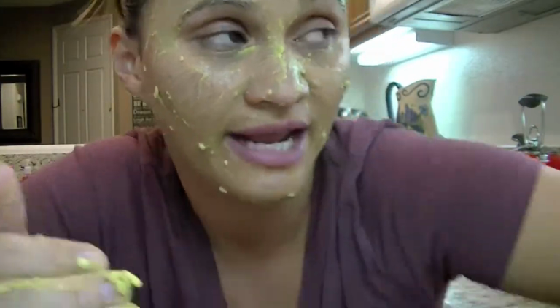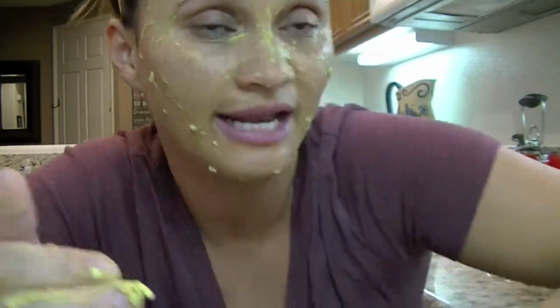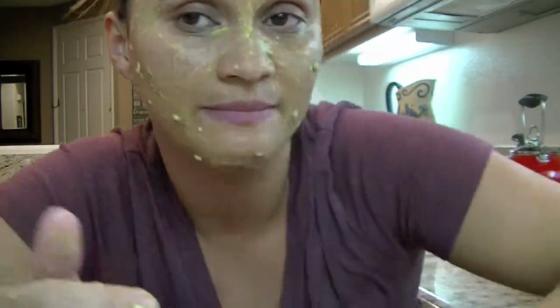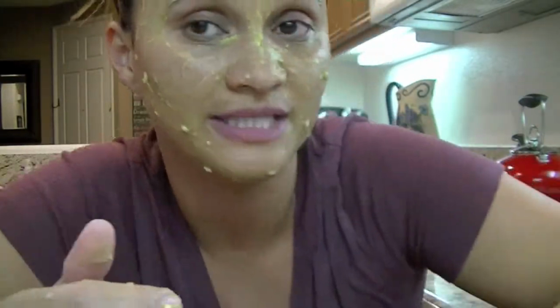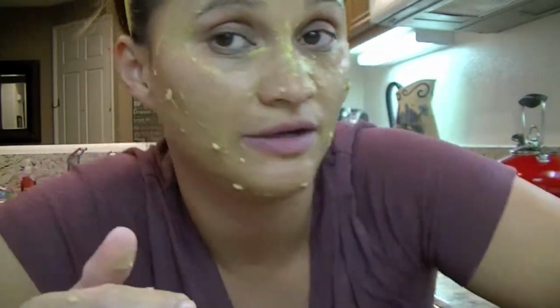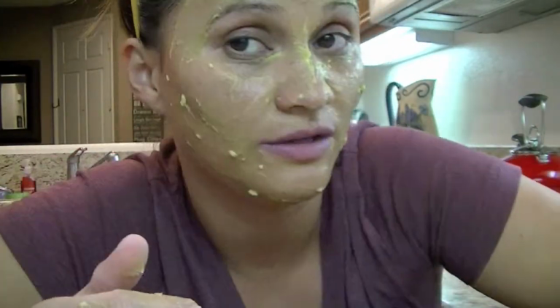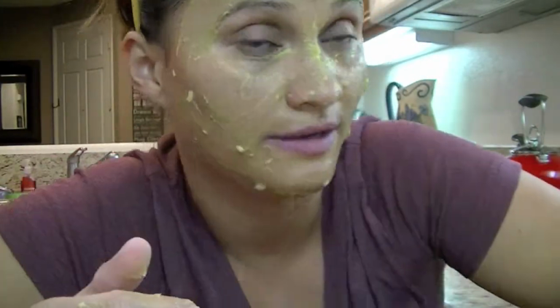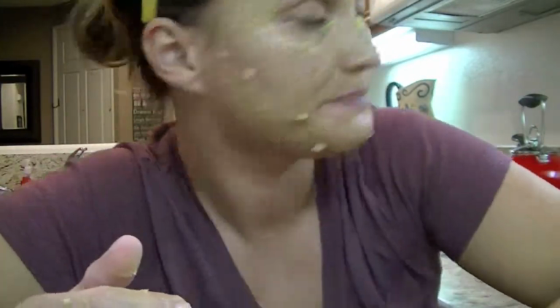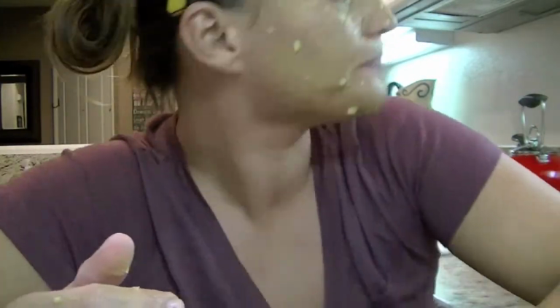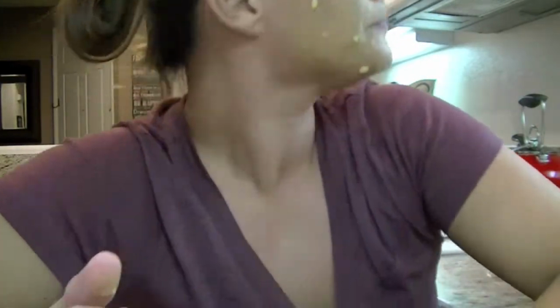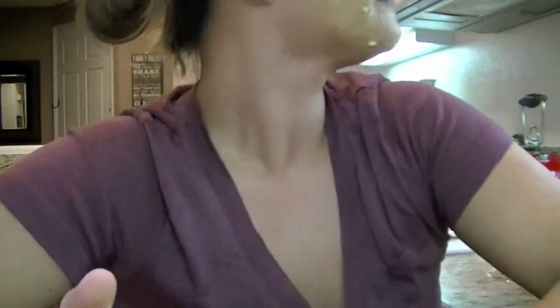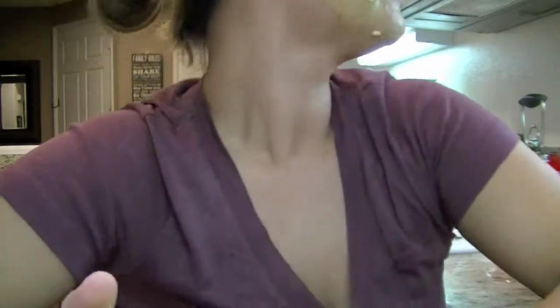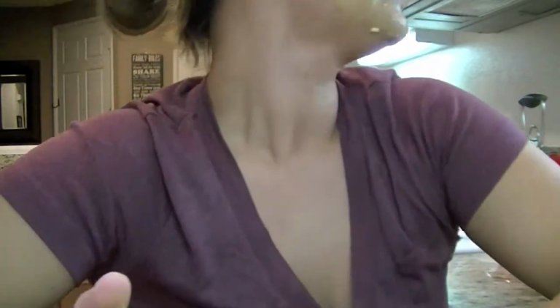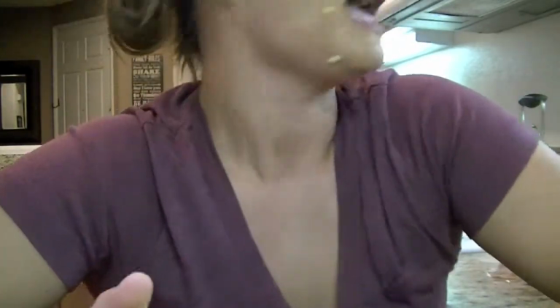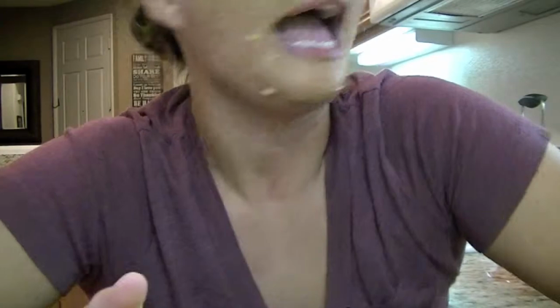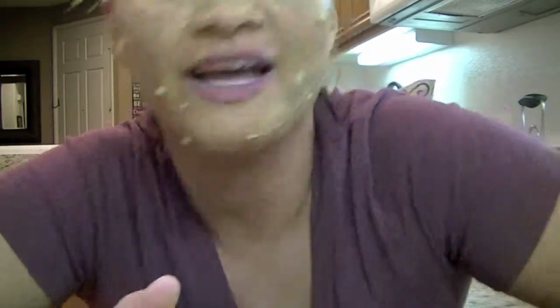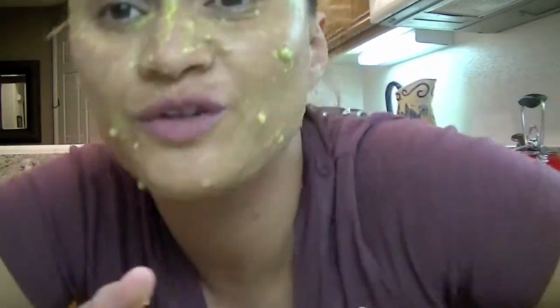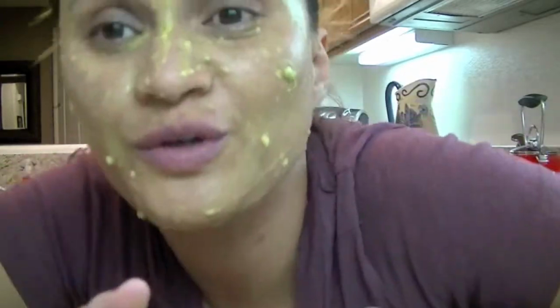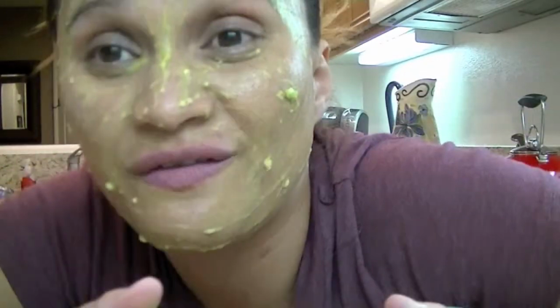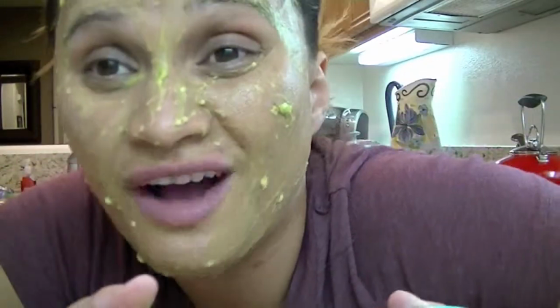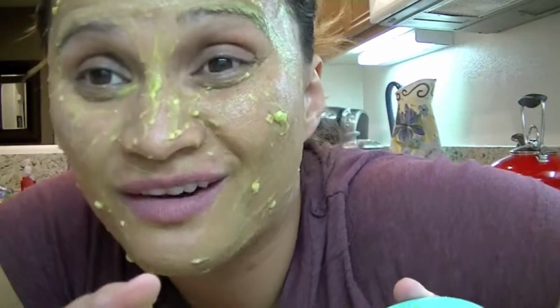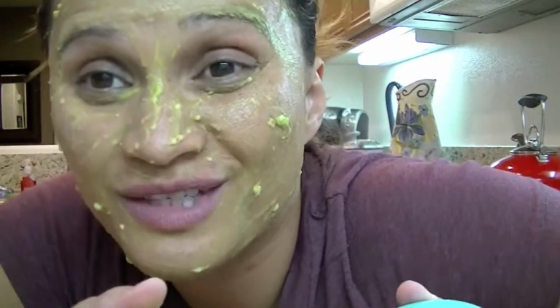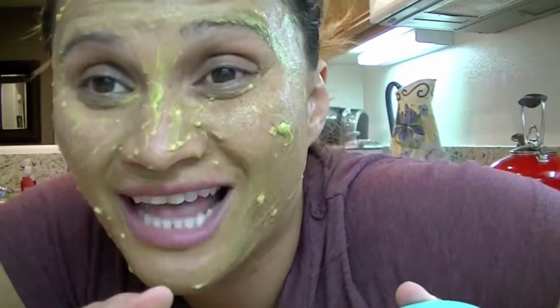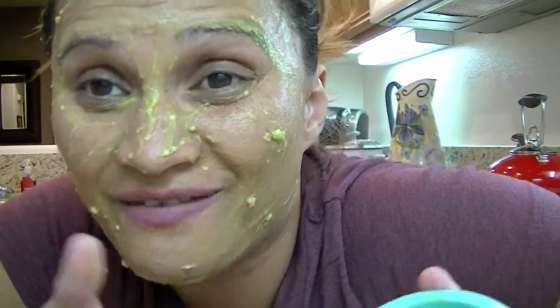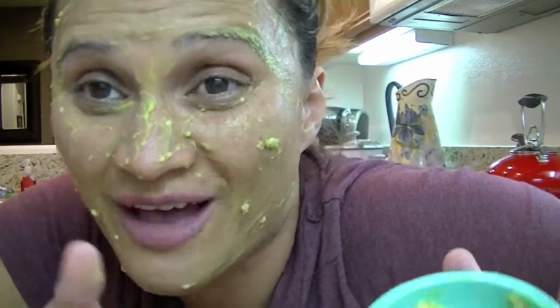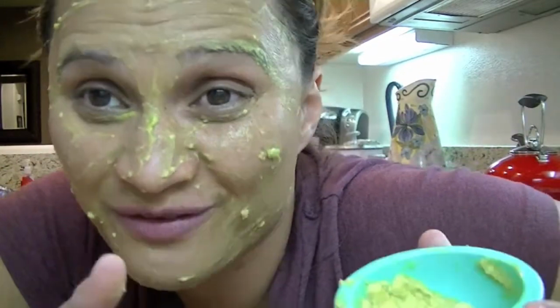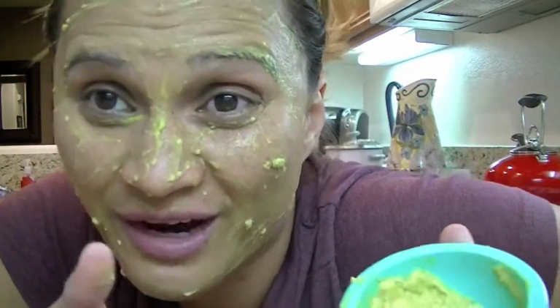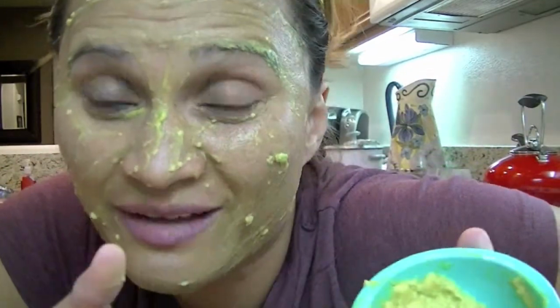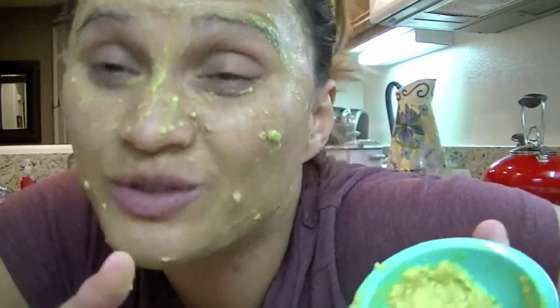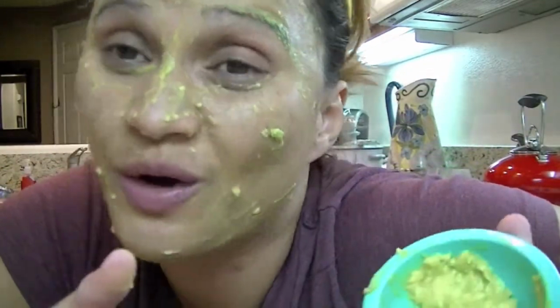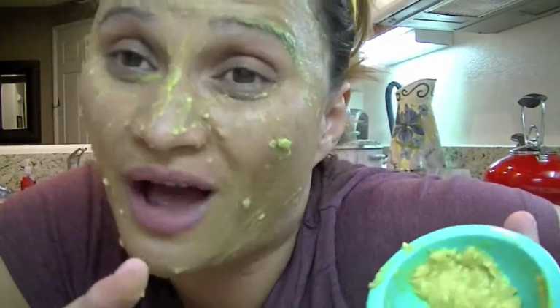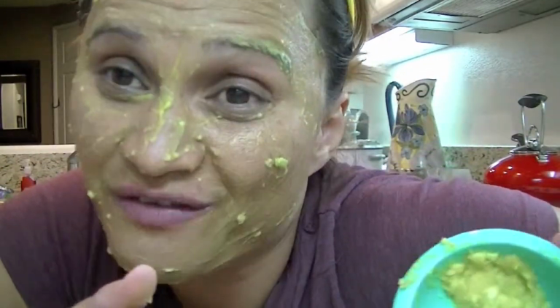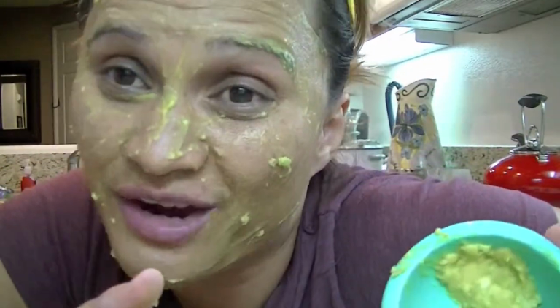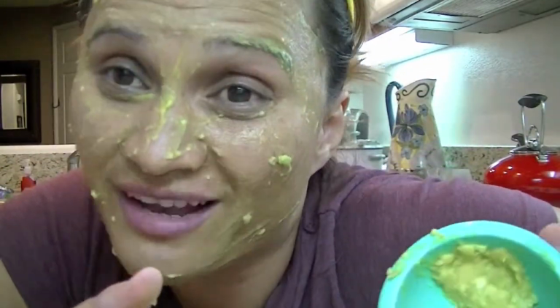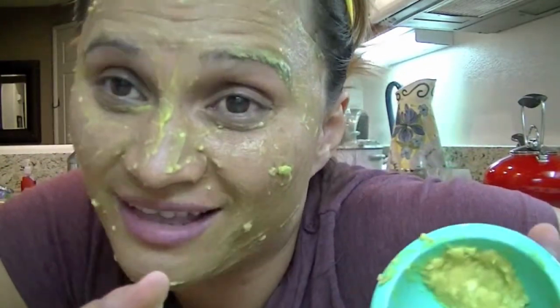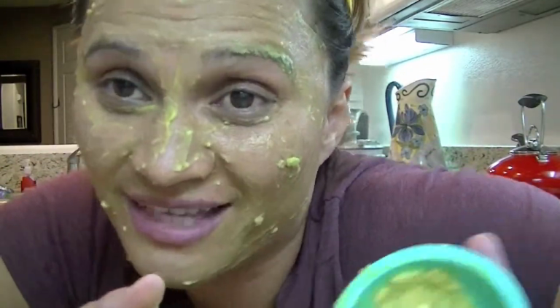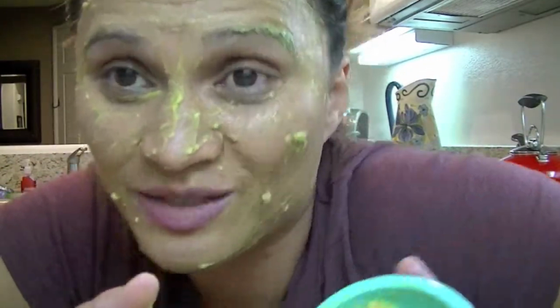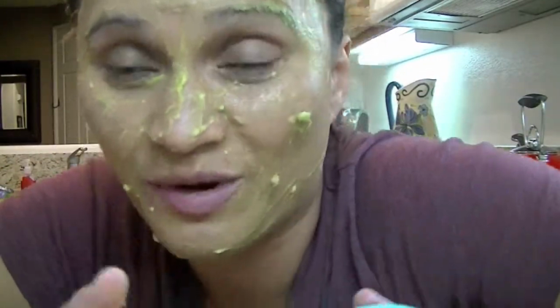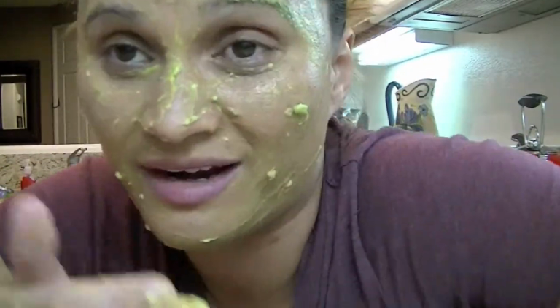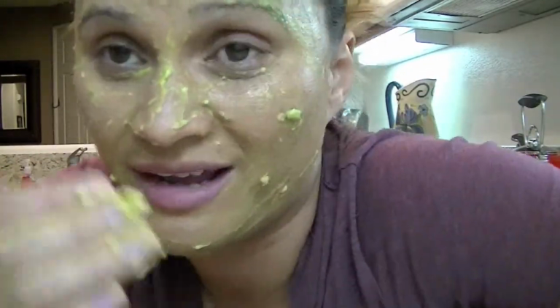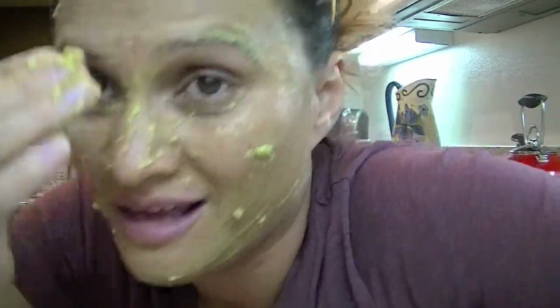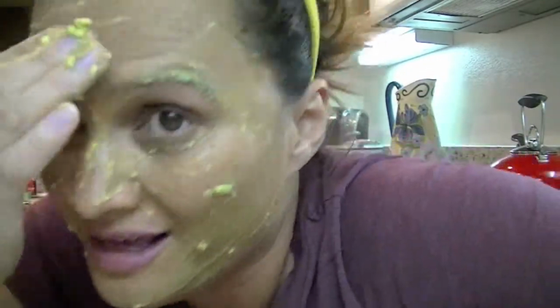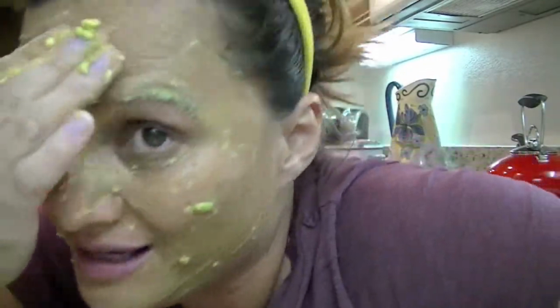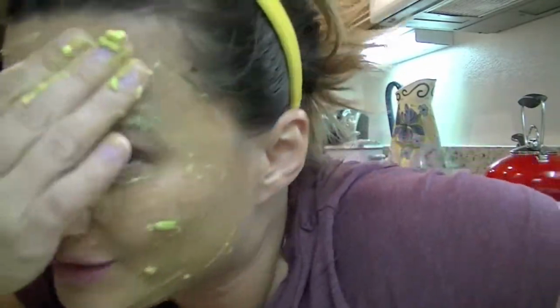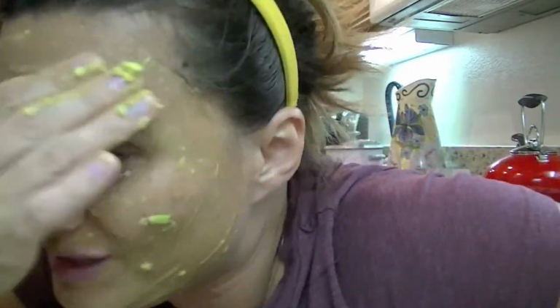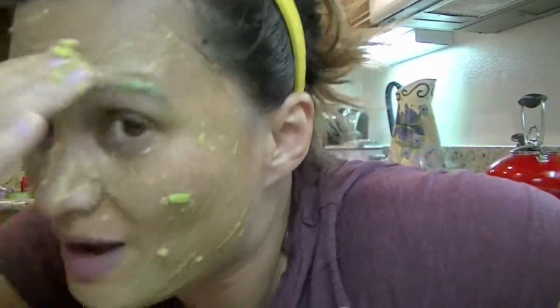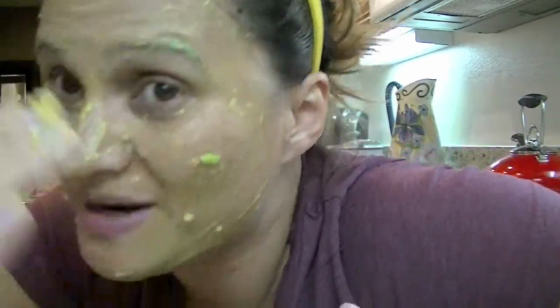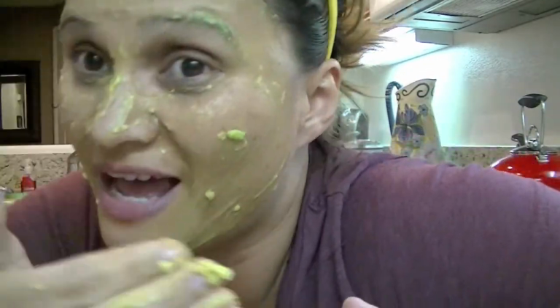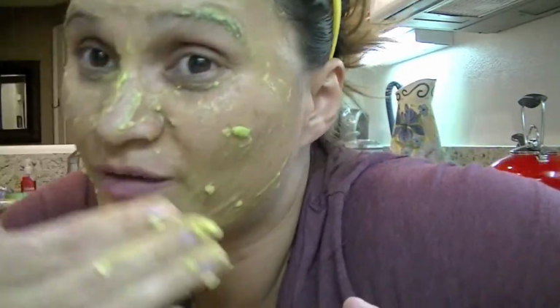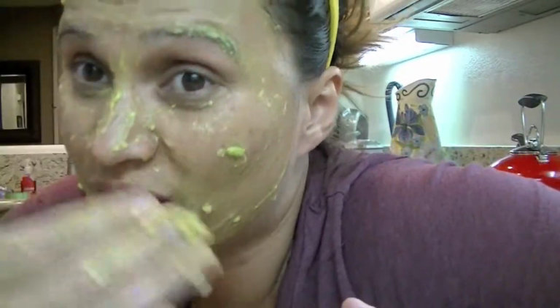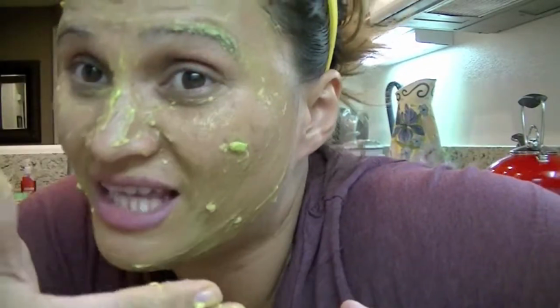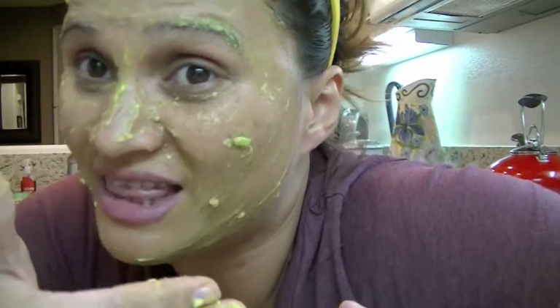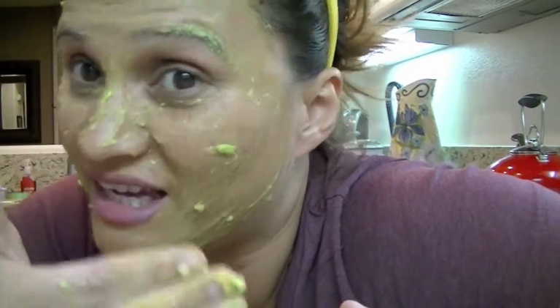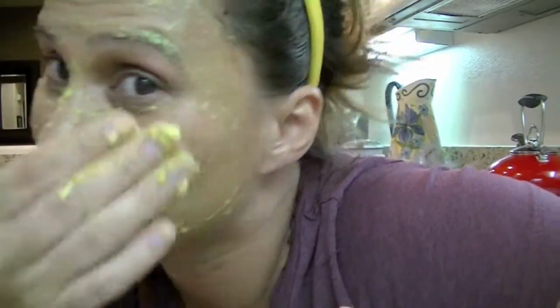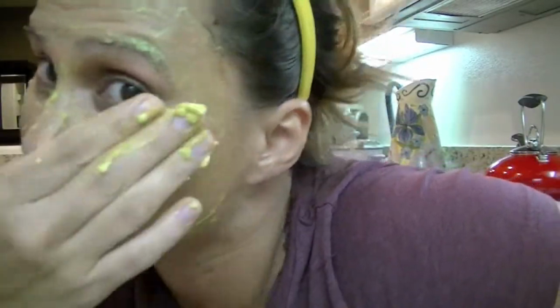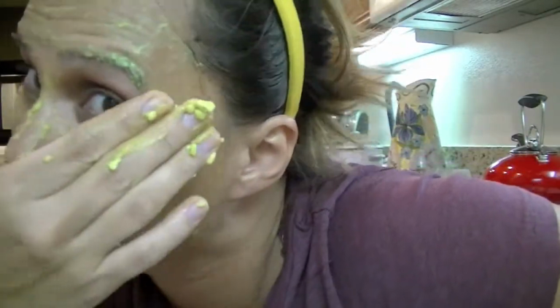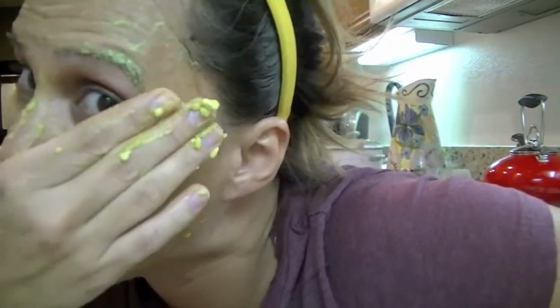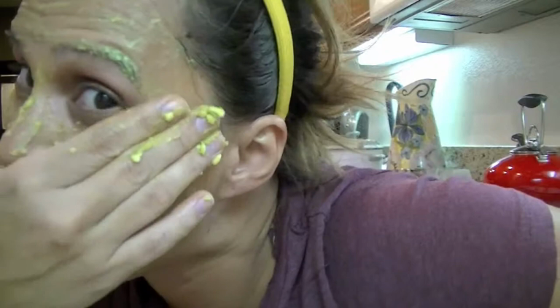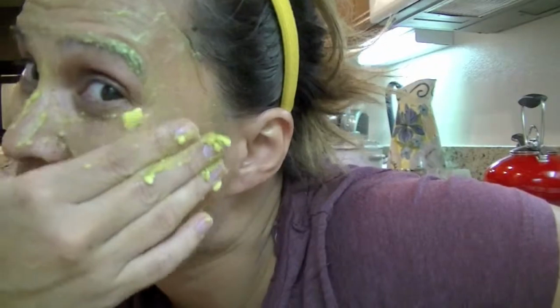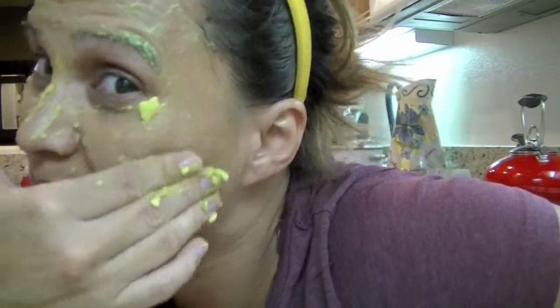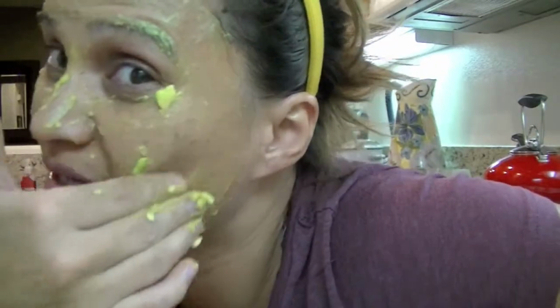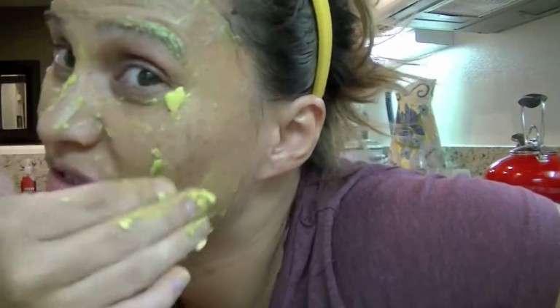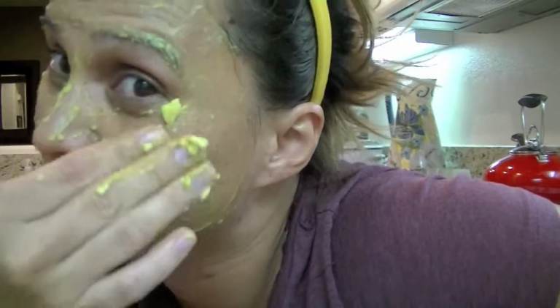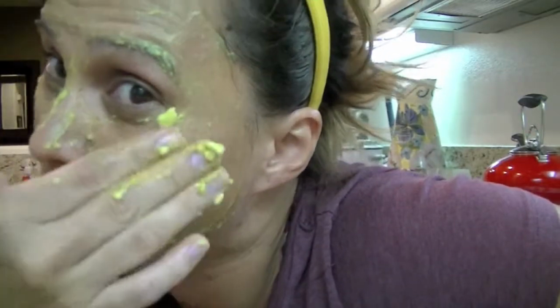Let me see — hold on. I have two avocados left after I cut this one. So now I'm going to have to eat this as my dessert.